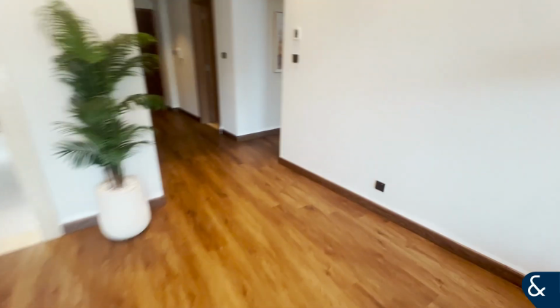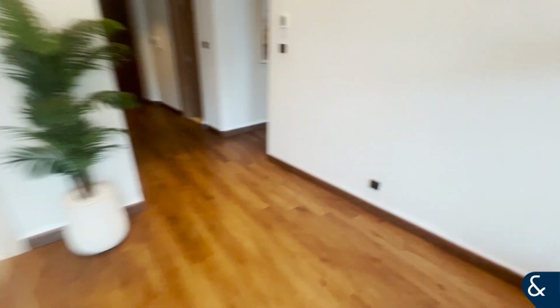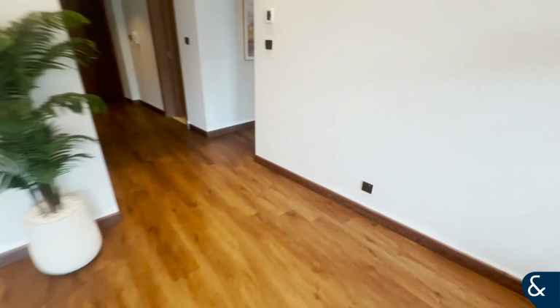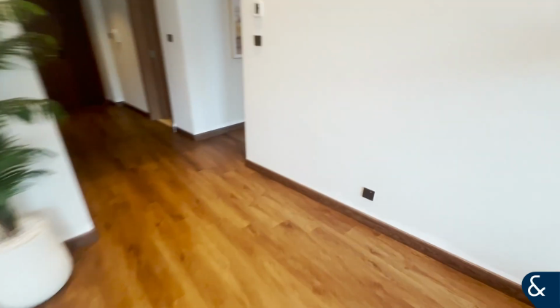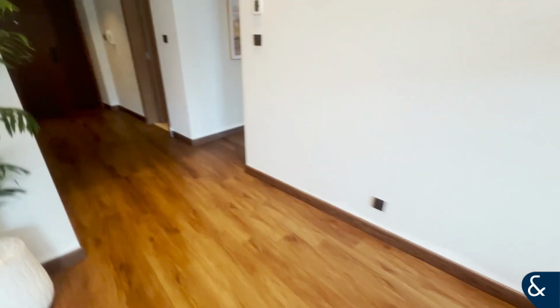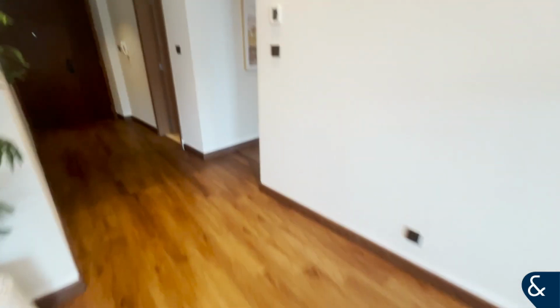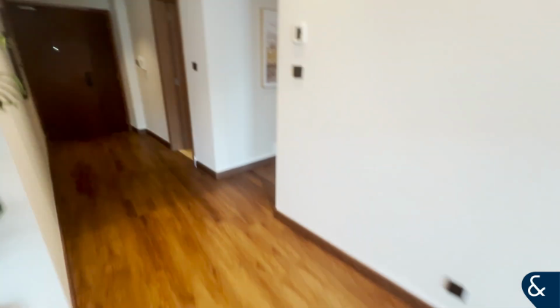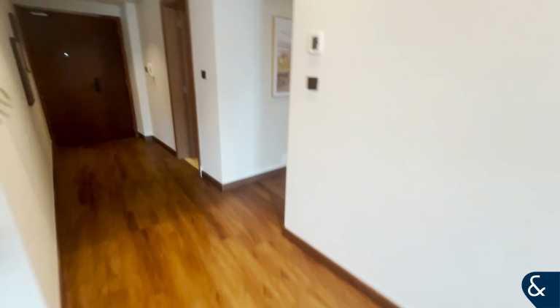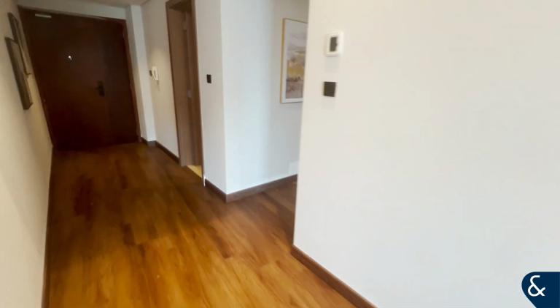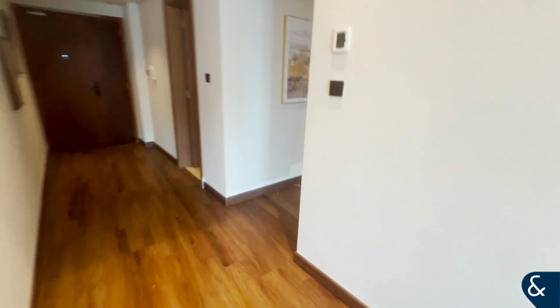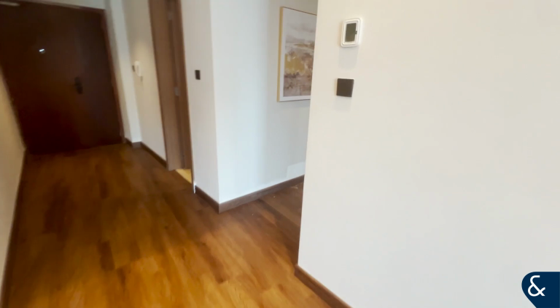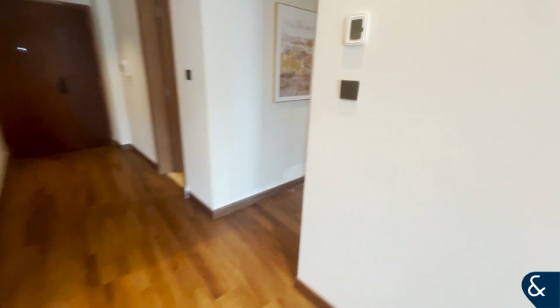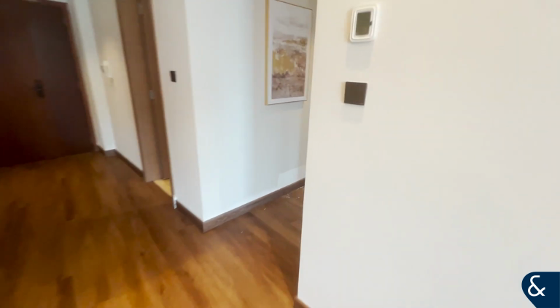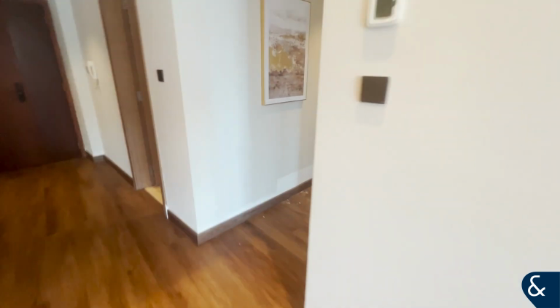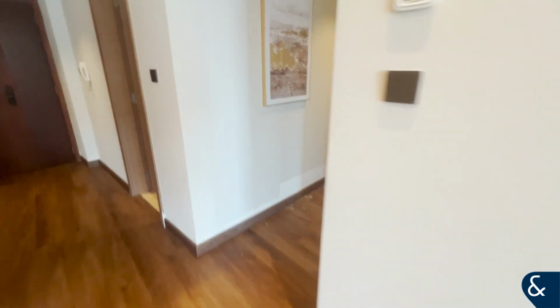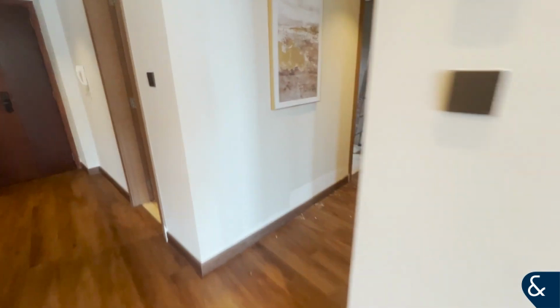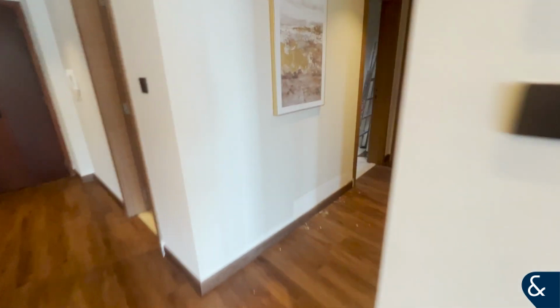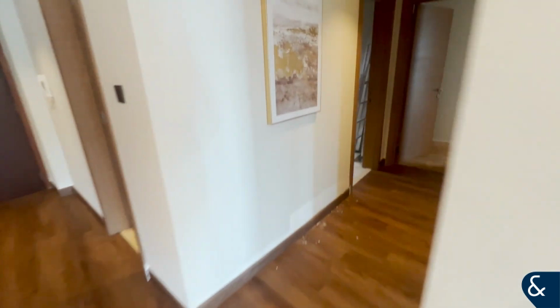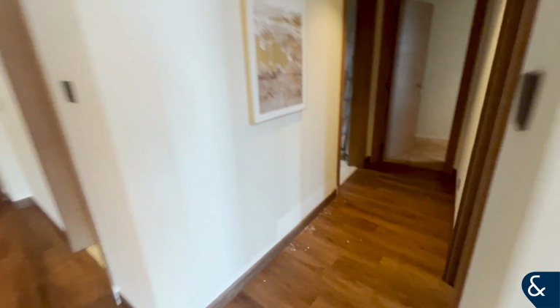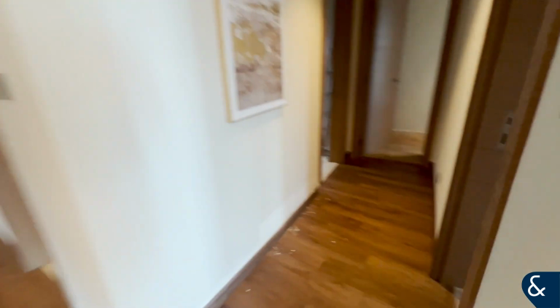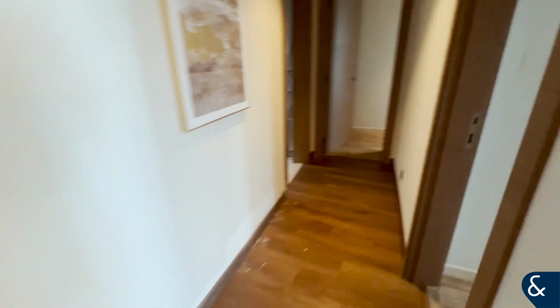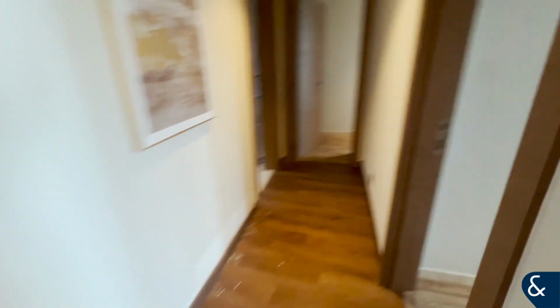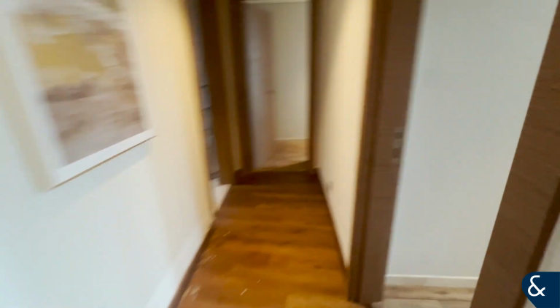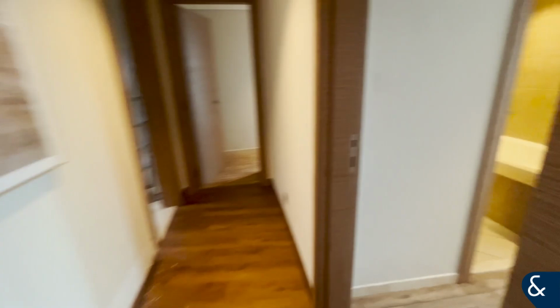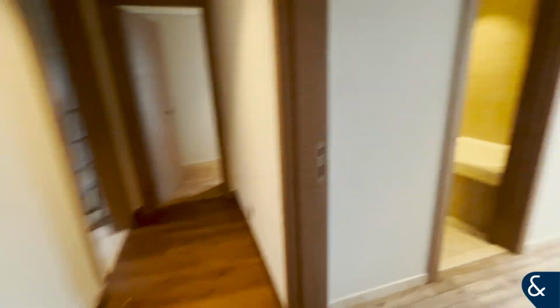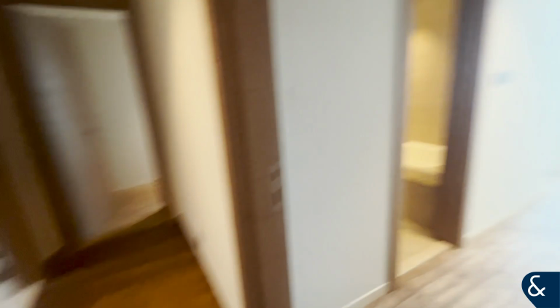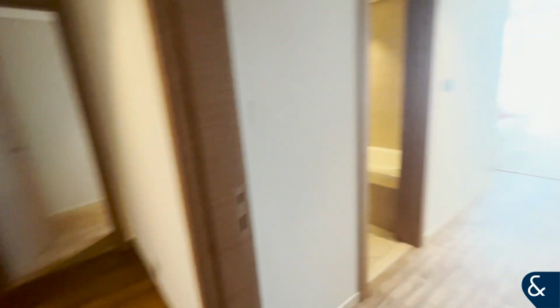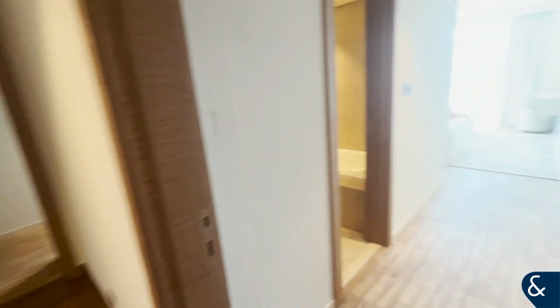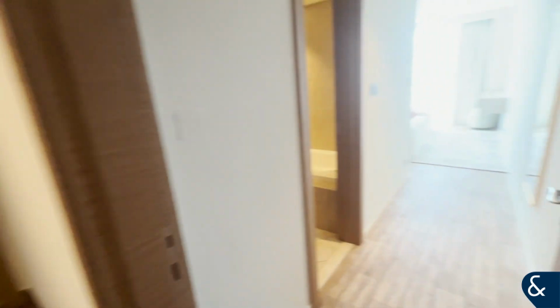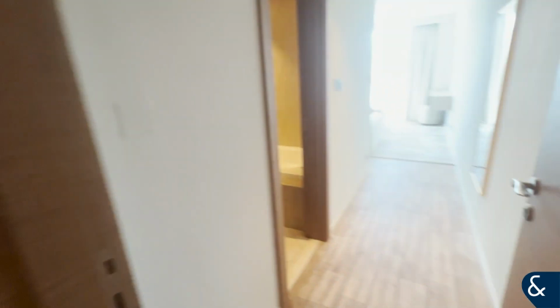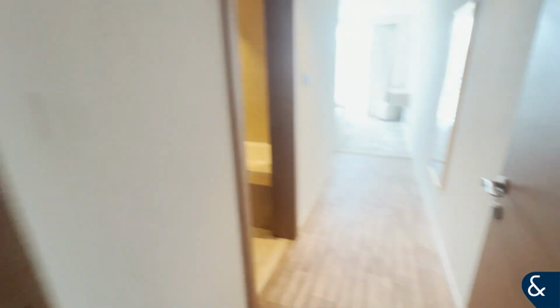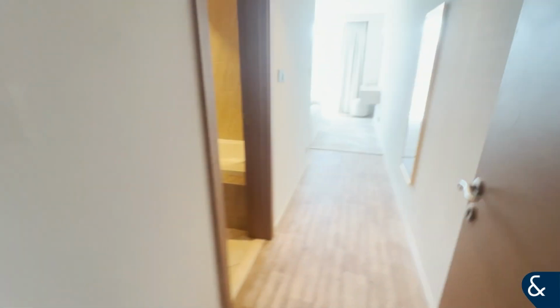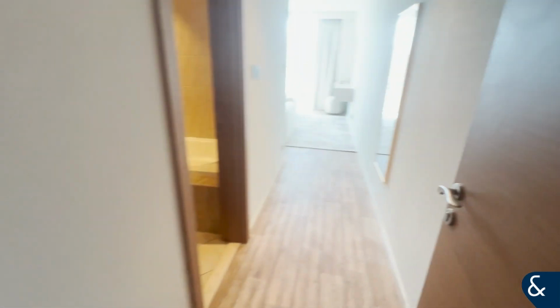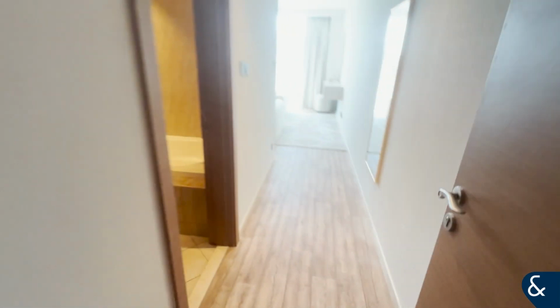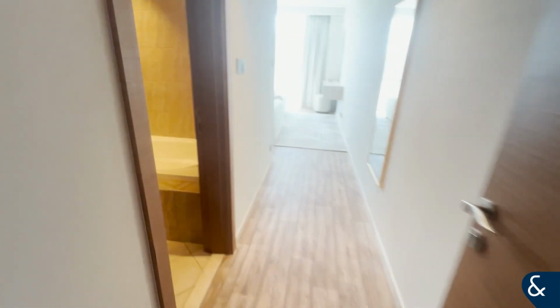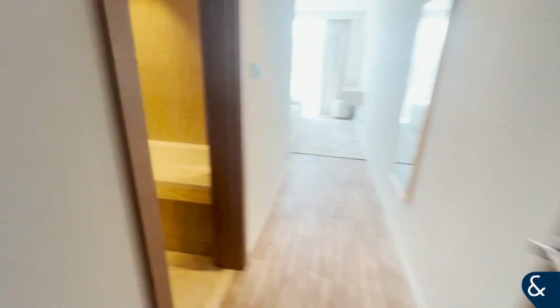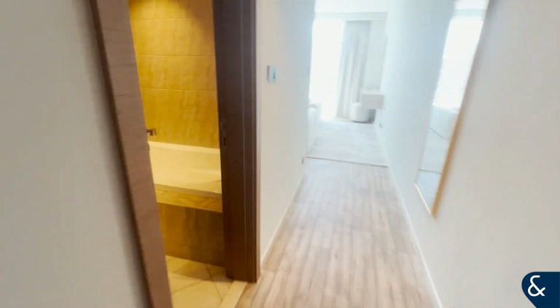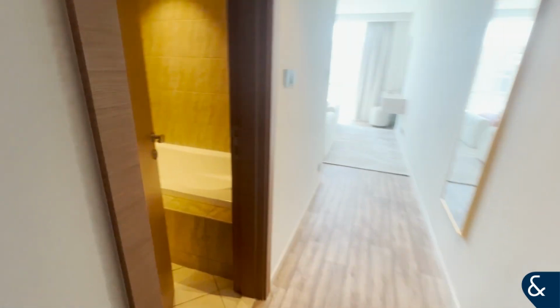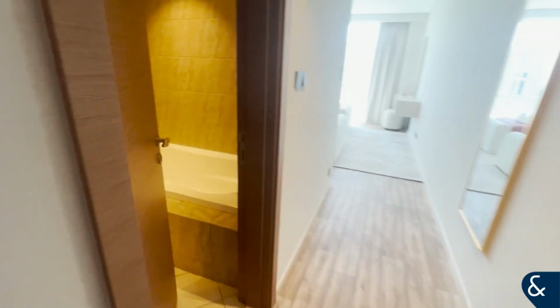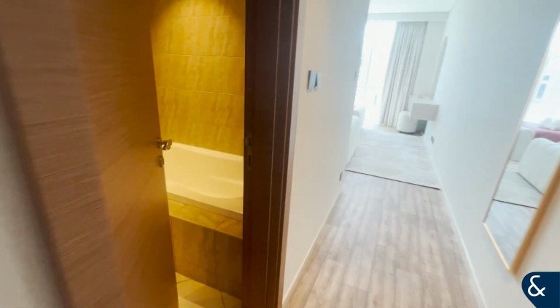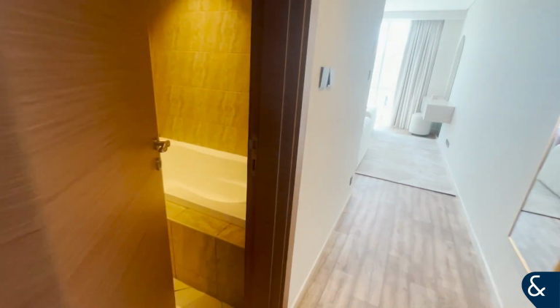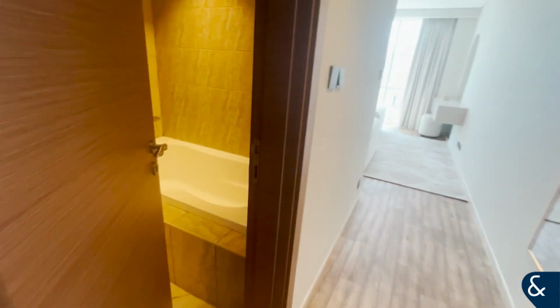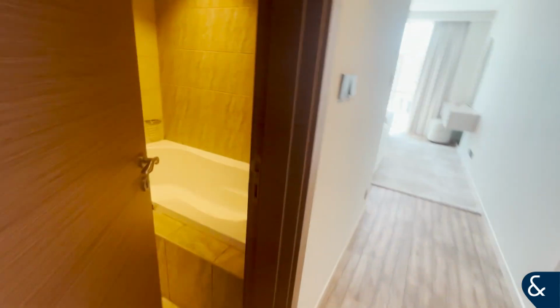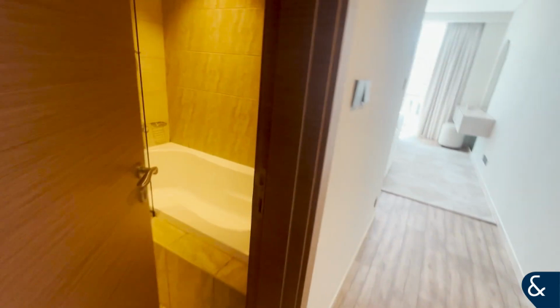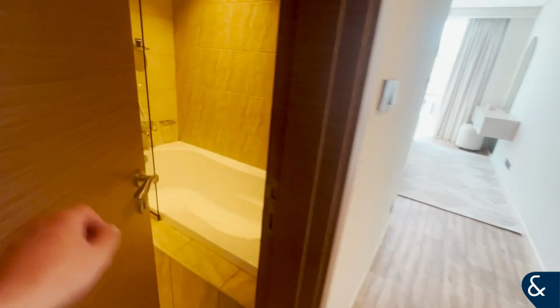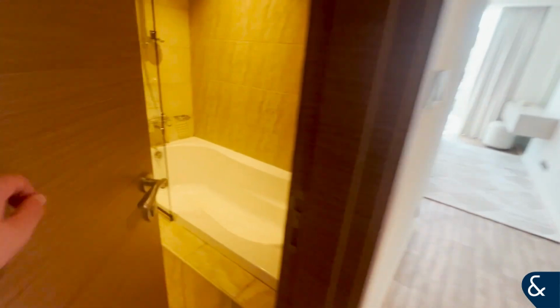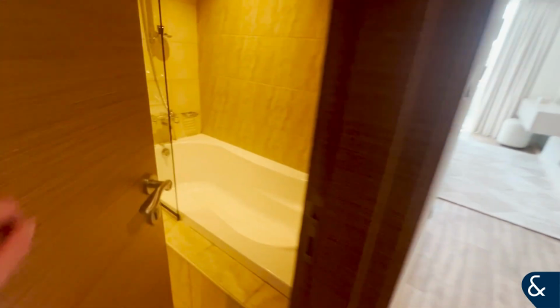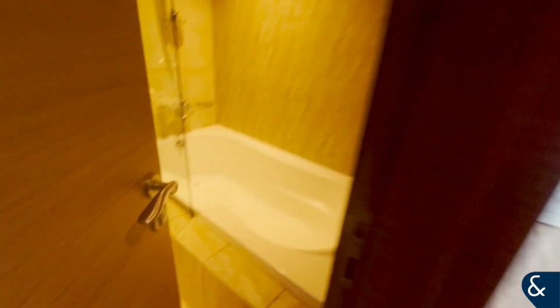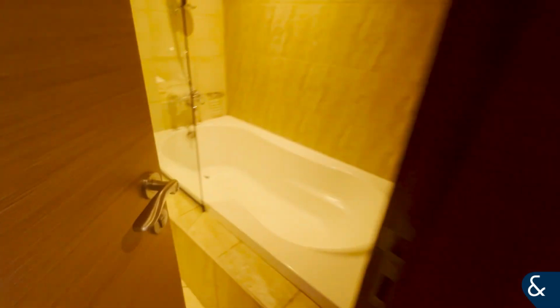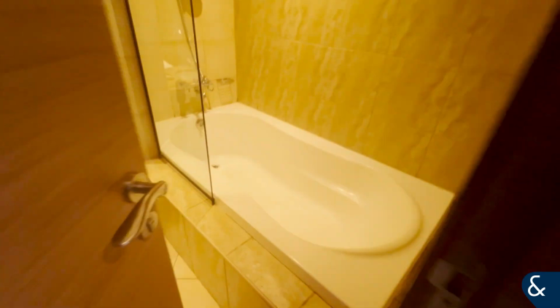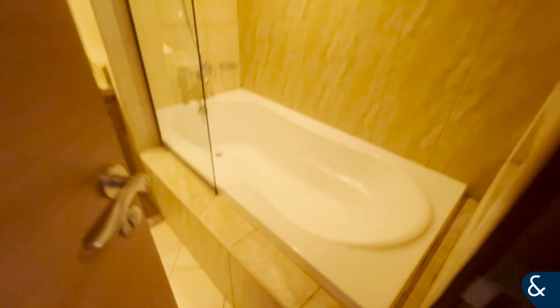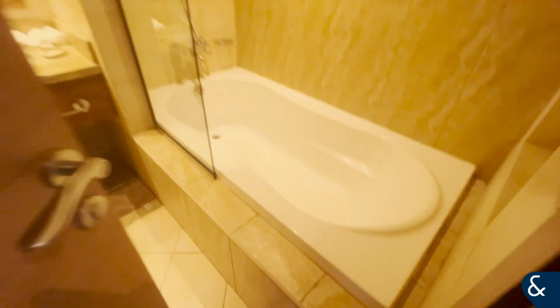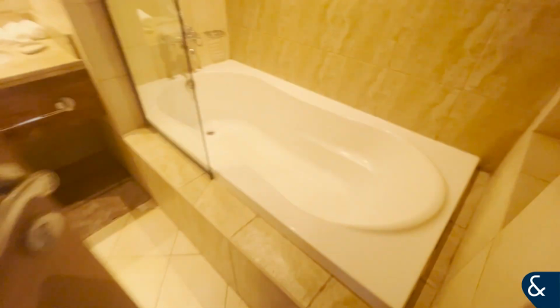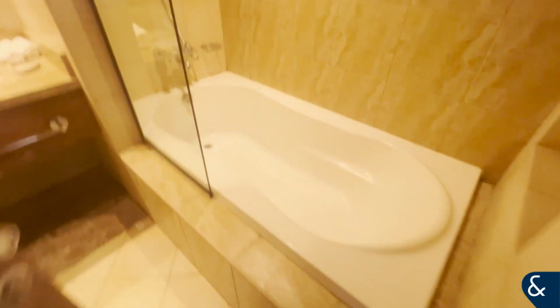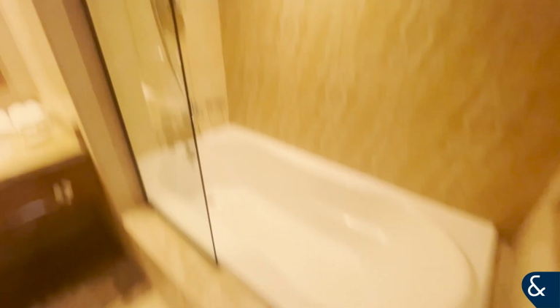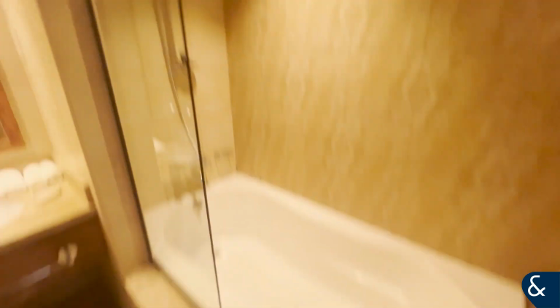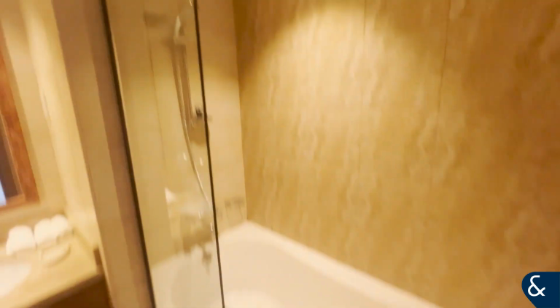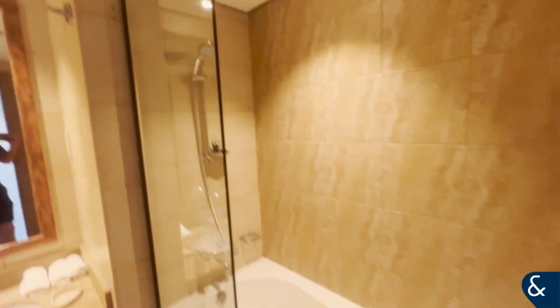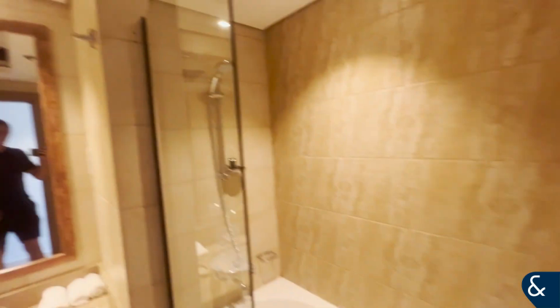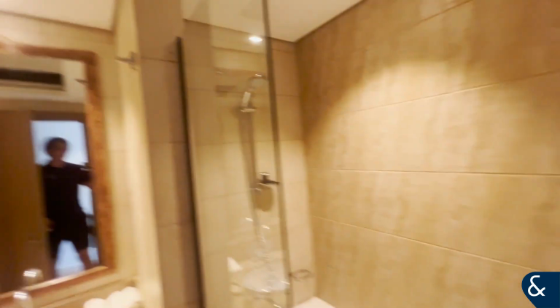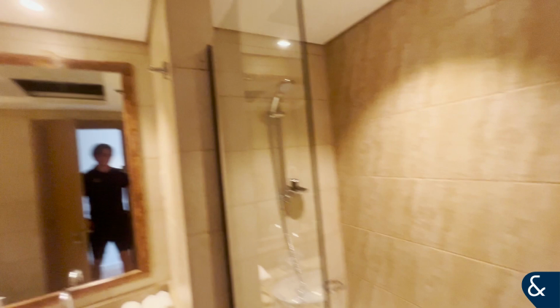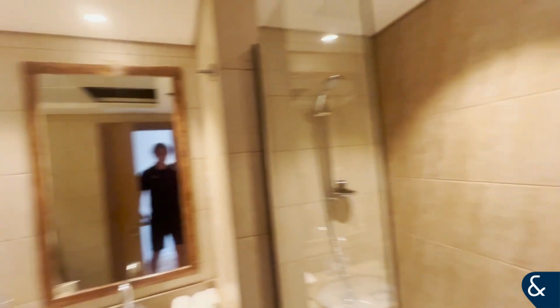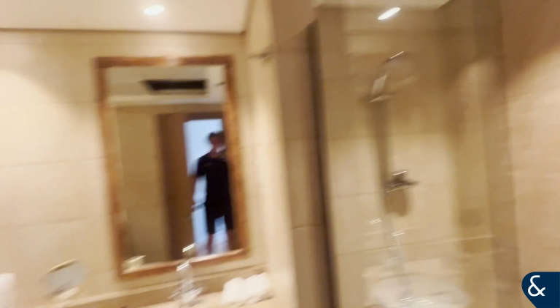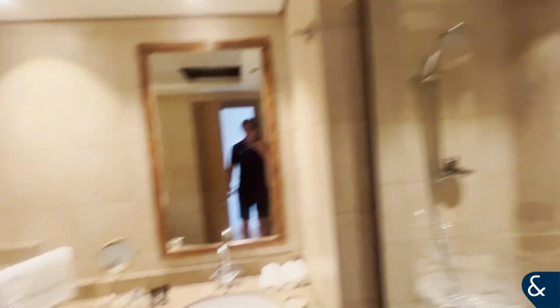As we come back through the apartment, we have our first bedroom which comes with its own en suite.